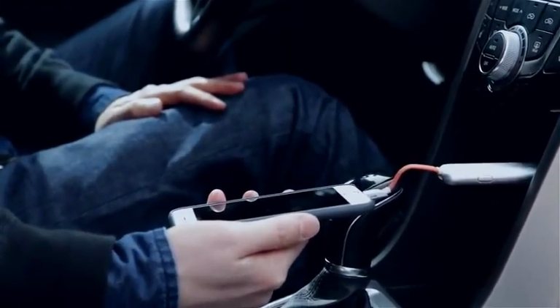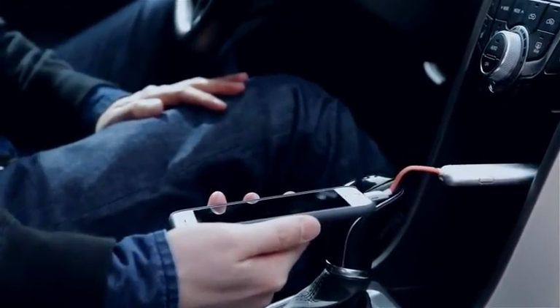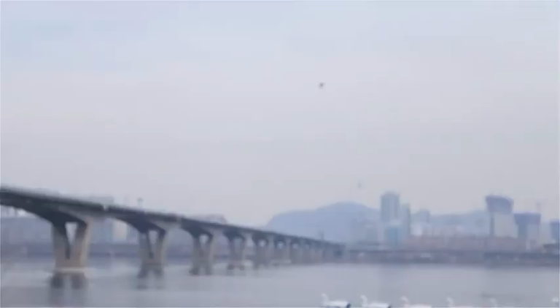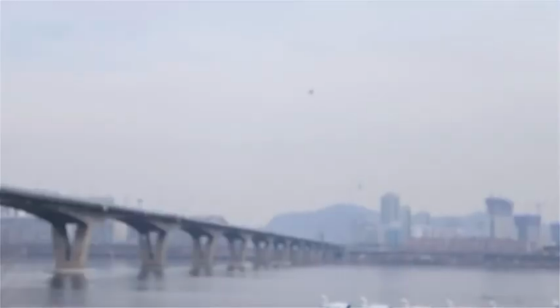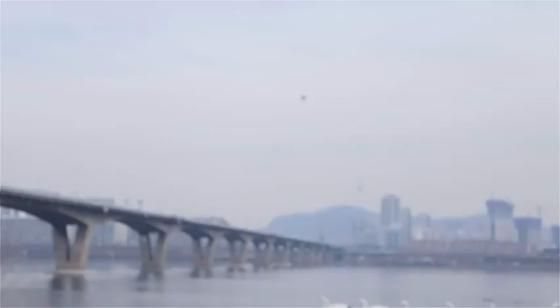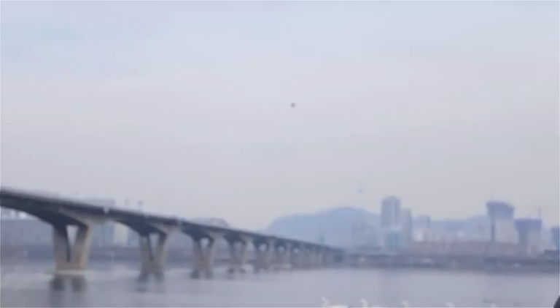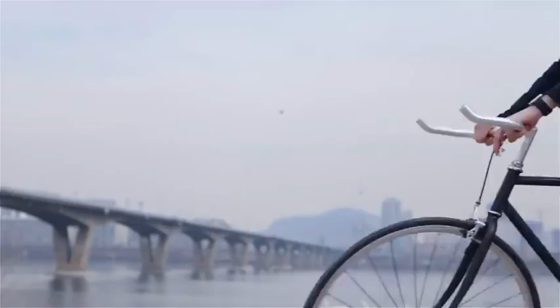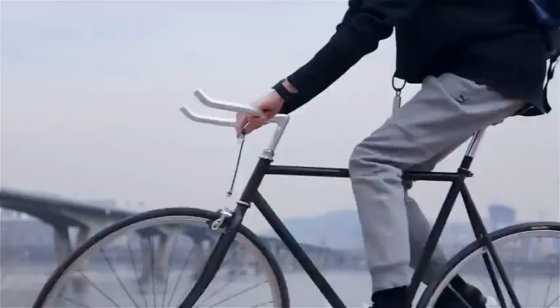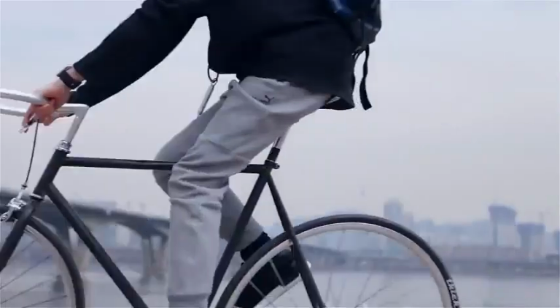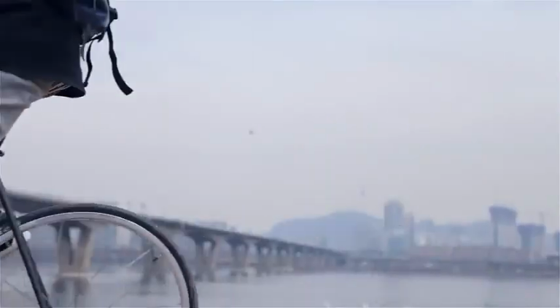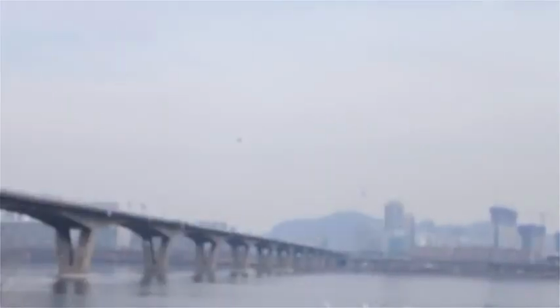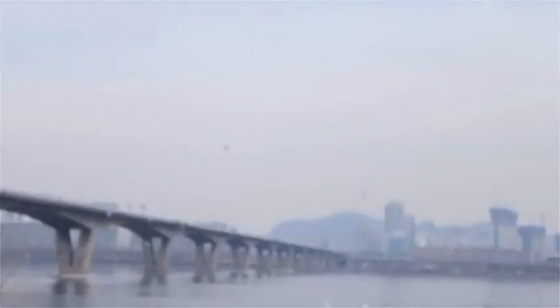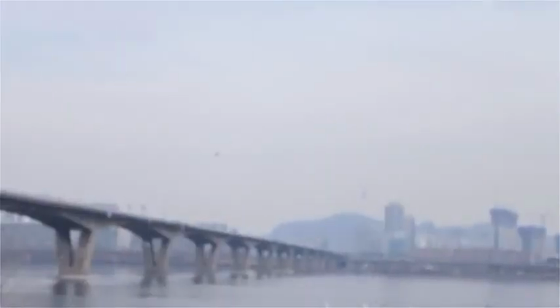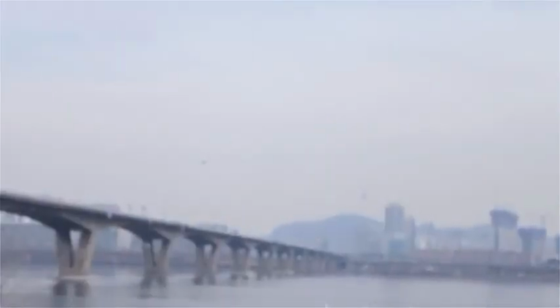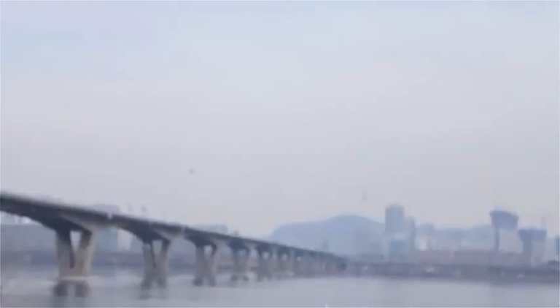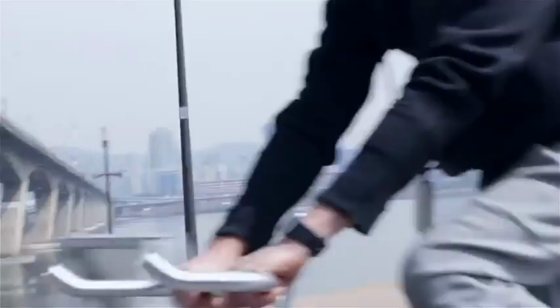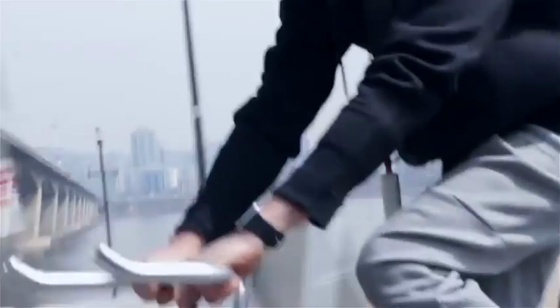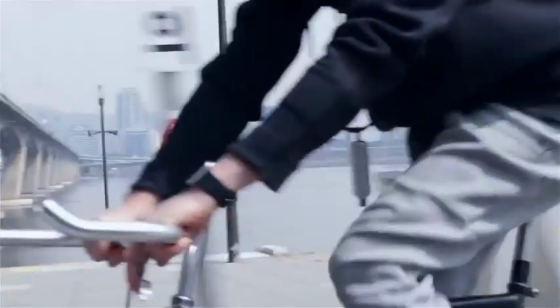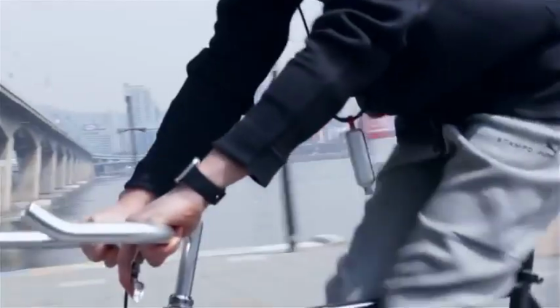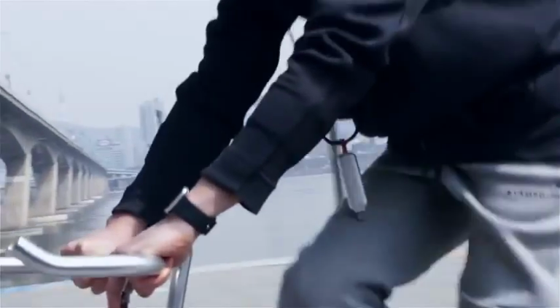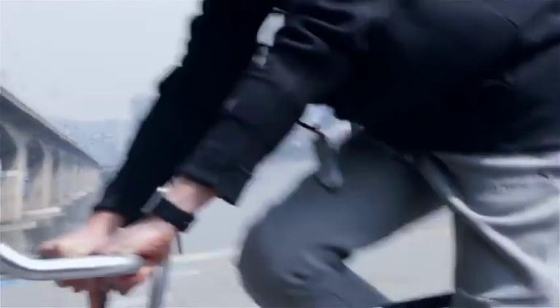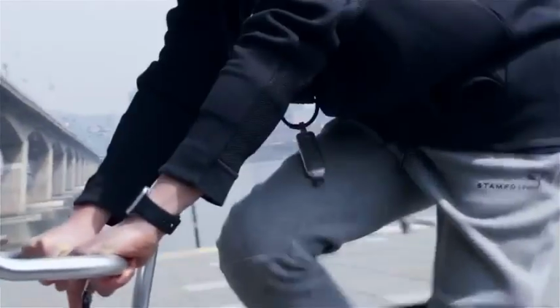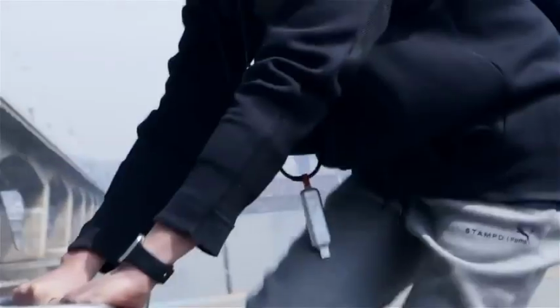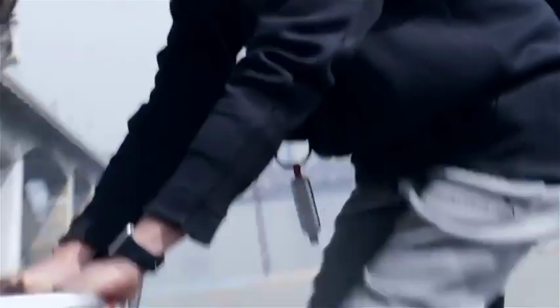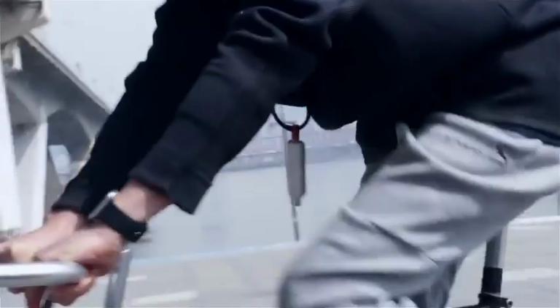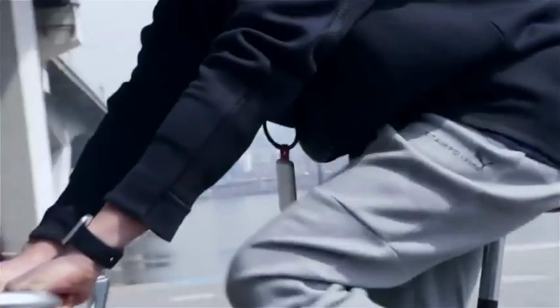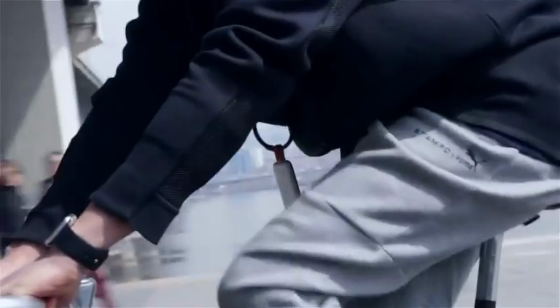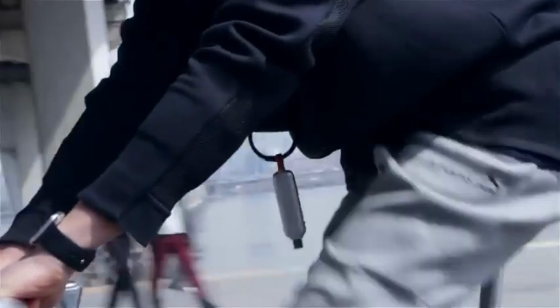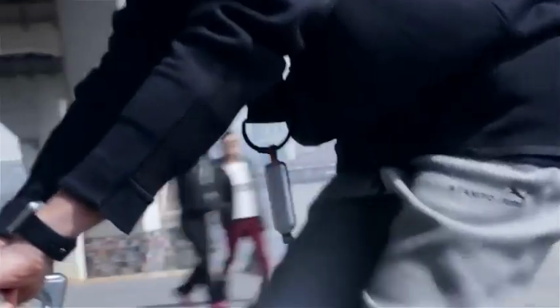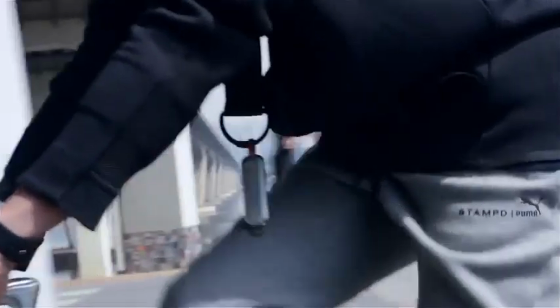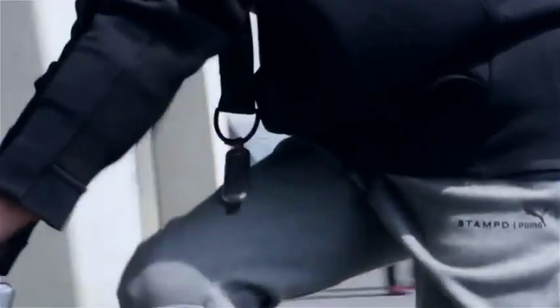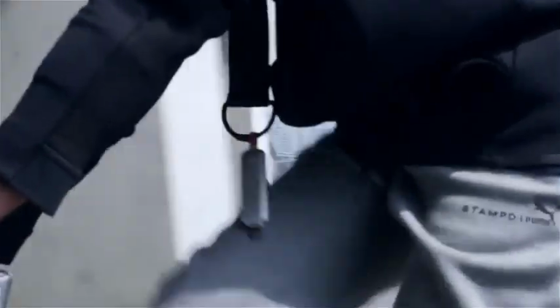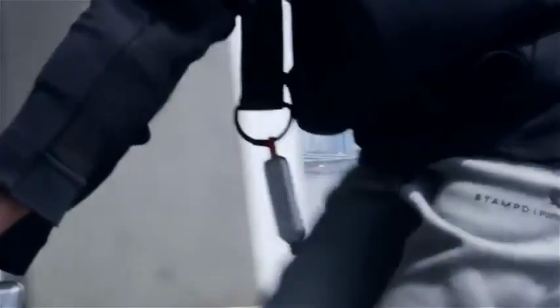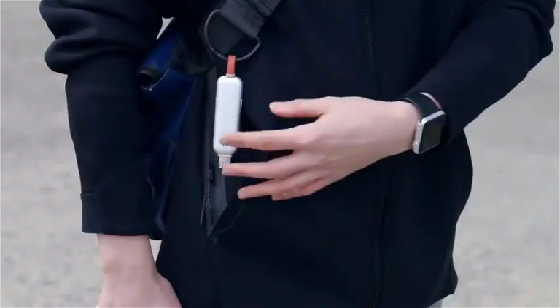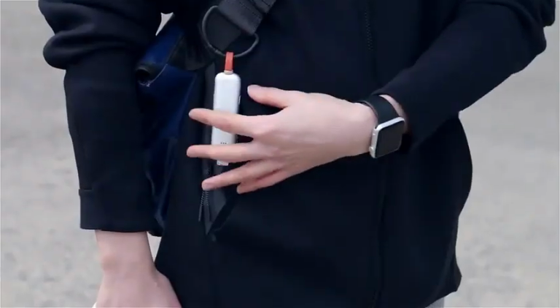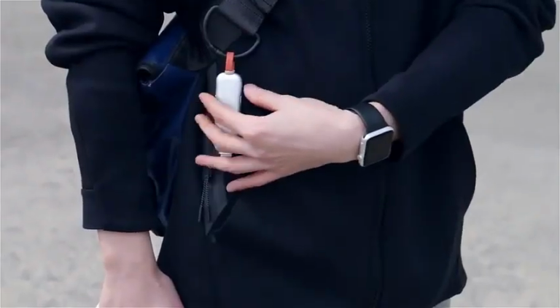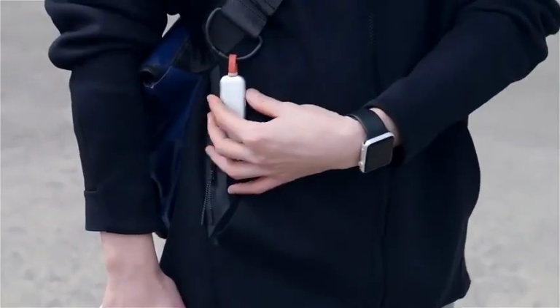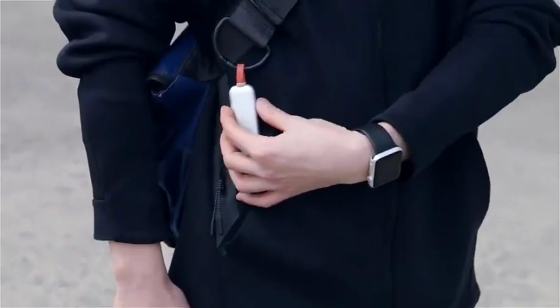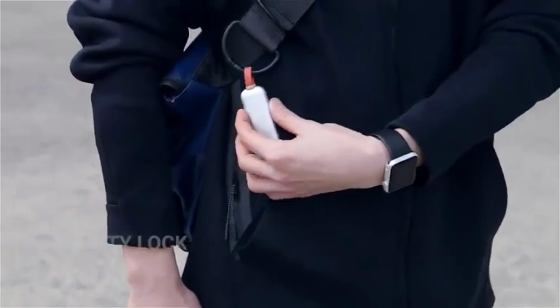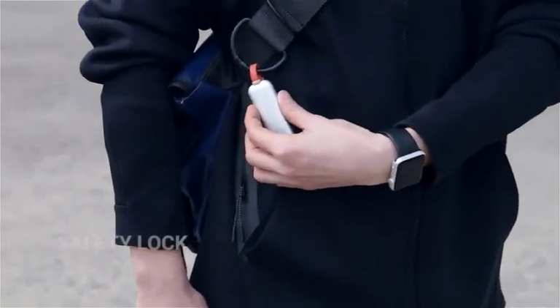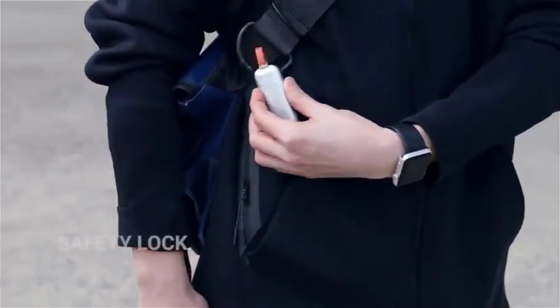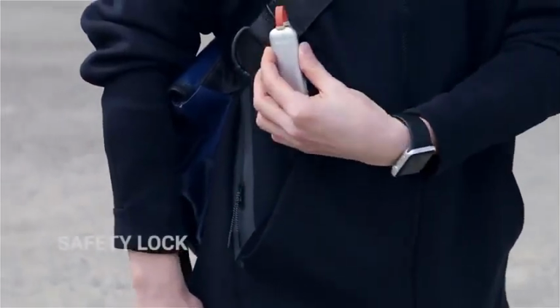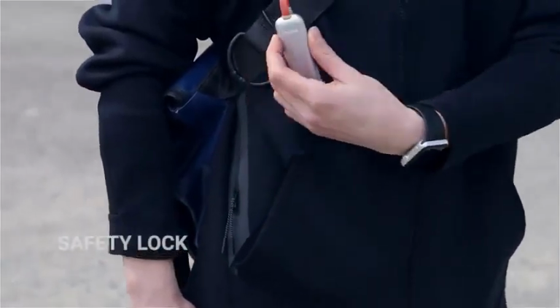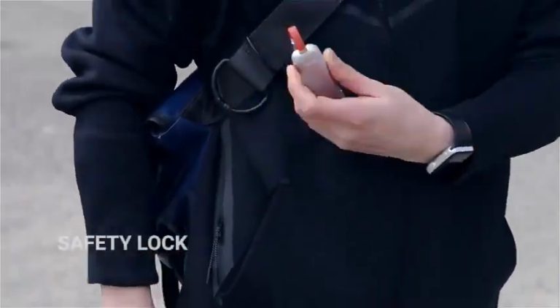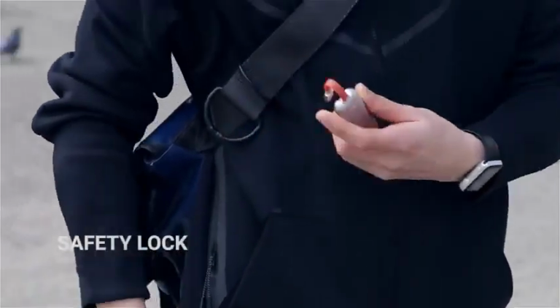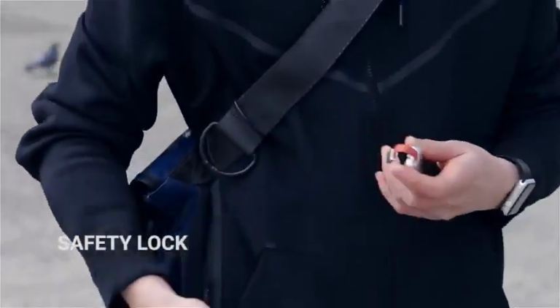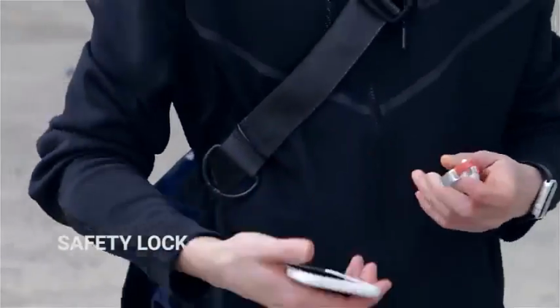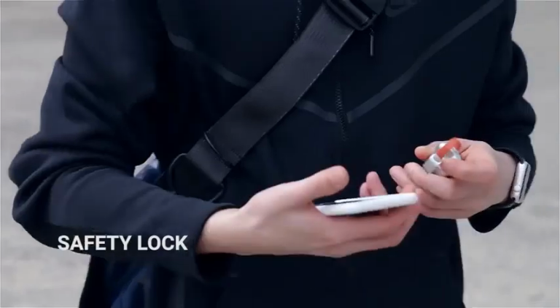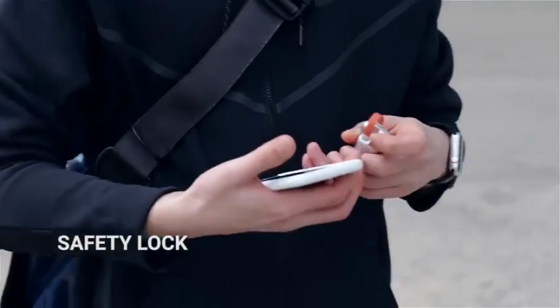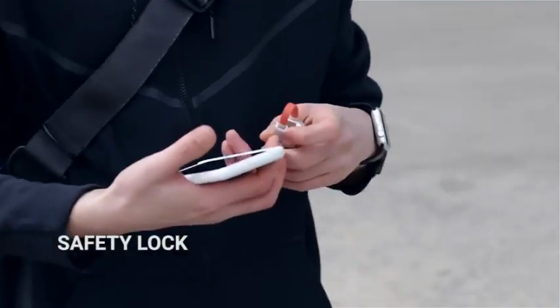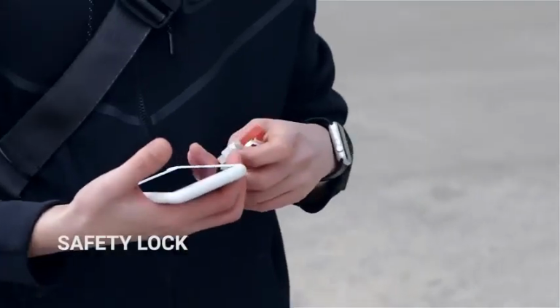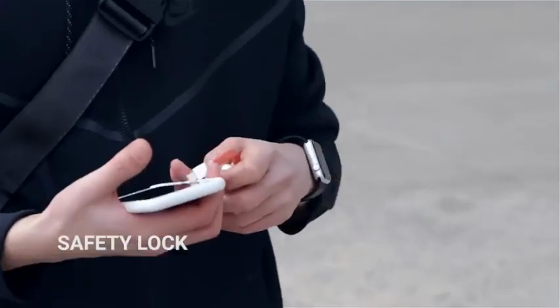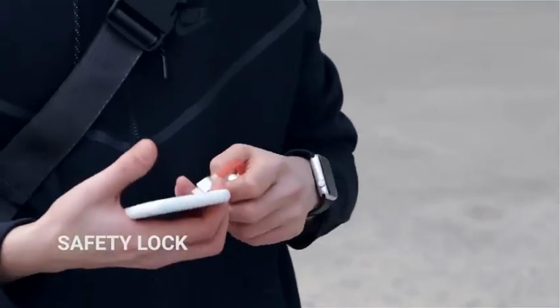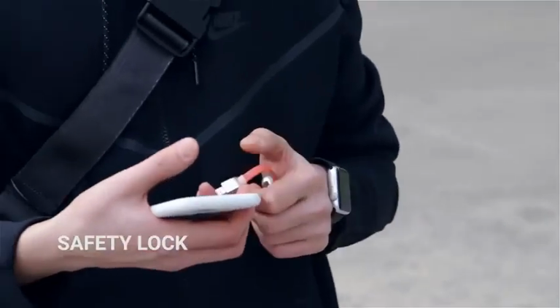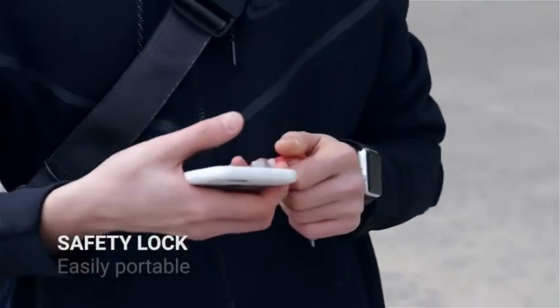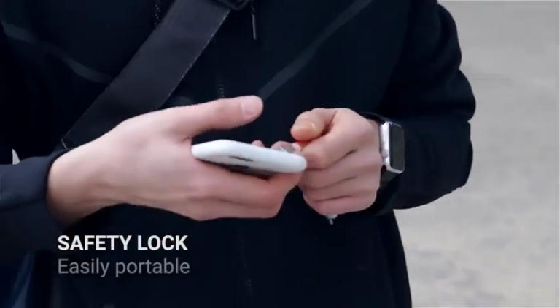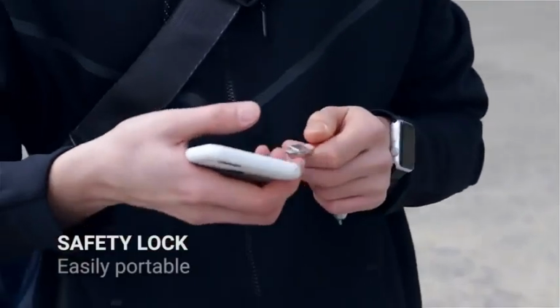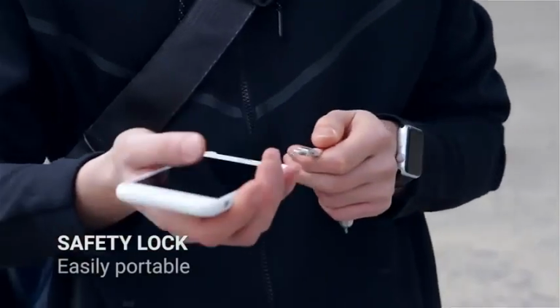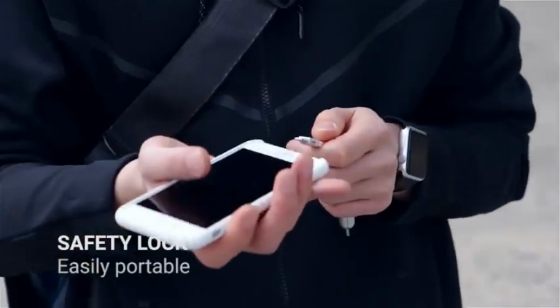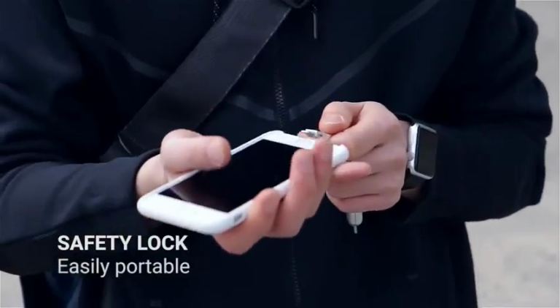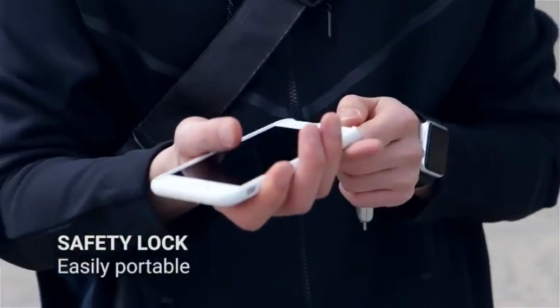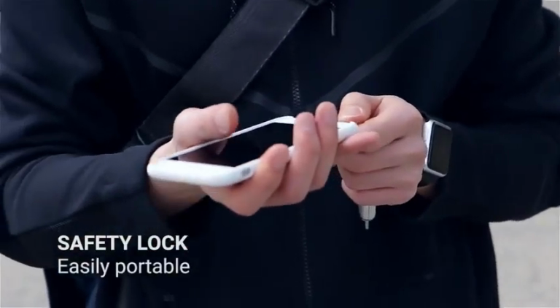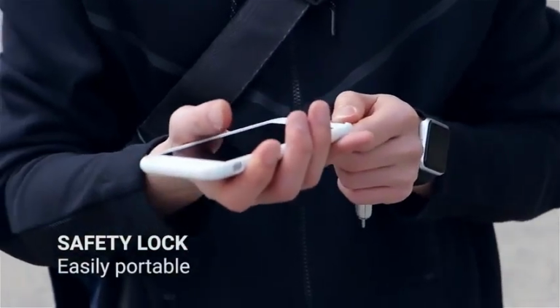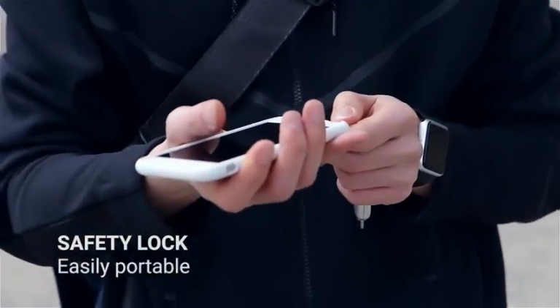With Thinno's shock-resistant aluminium casing and its patented unique locking mechanism, you can take it wherever you're going without ever having to worry.